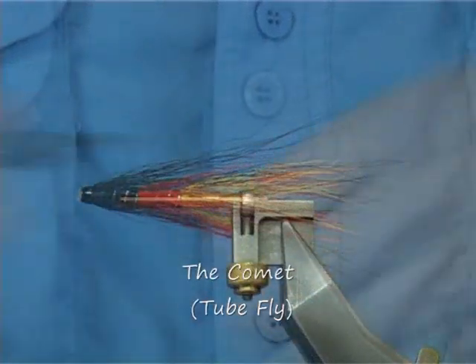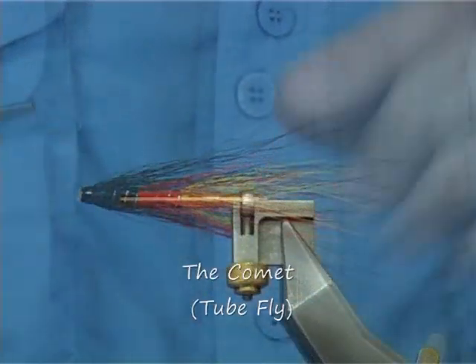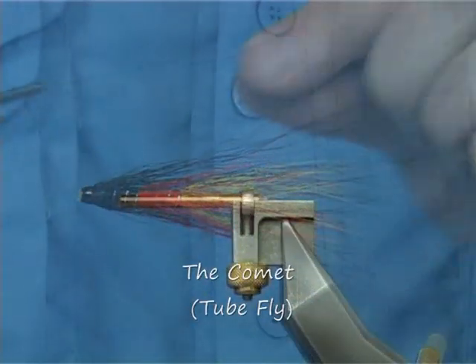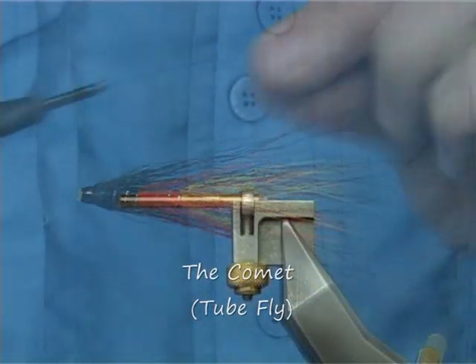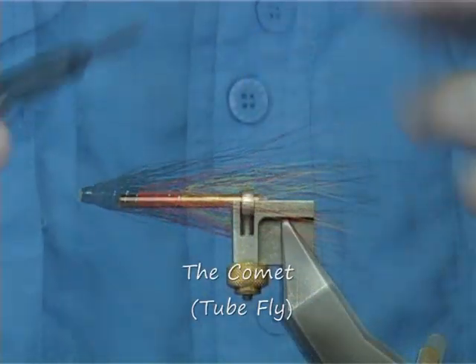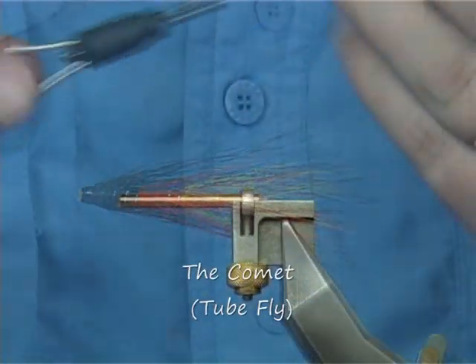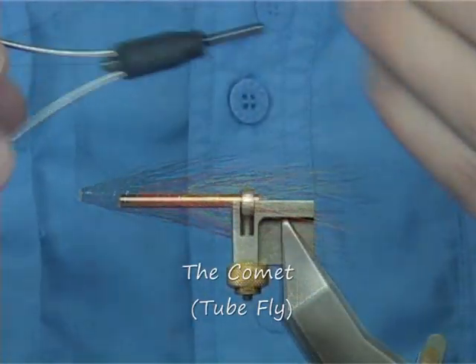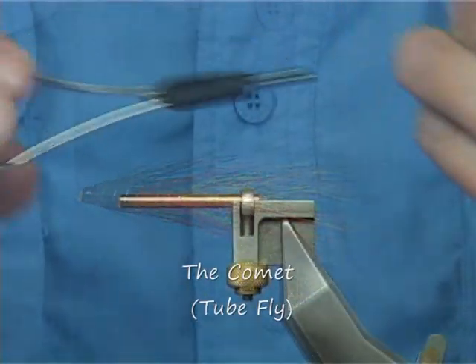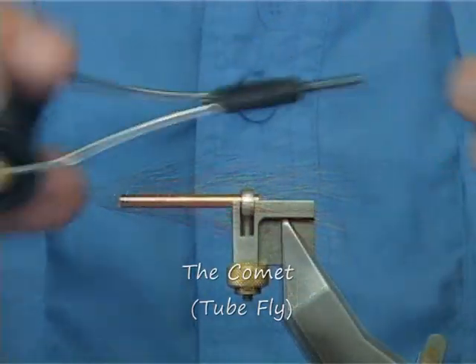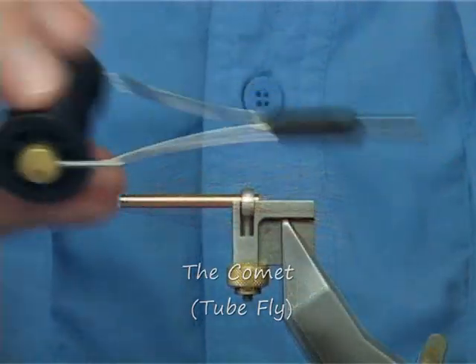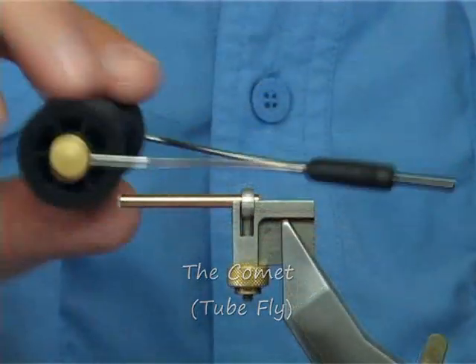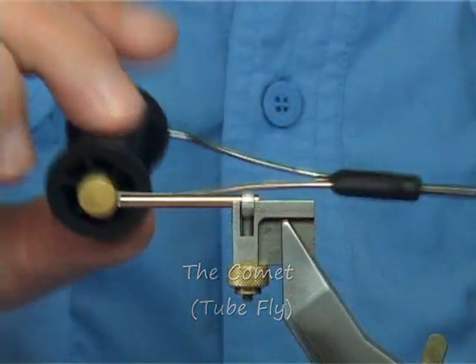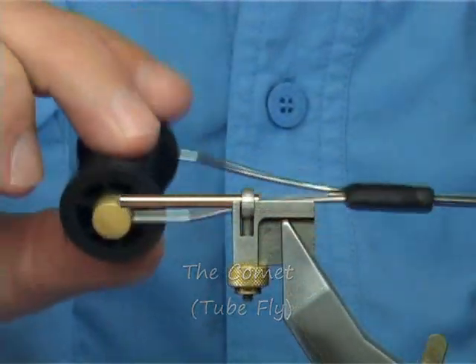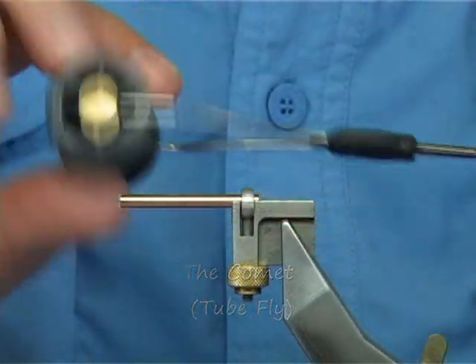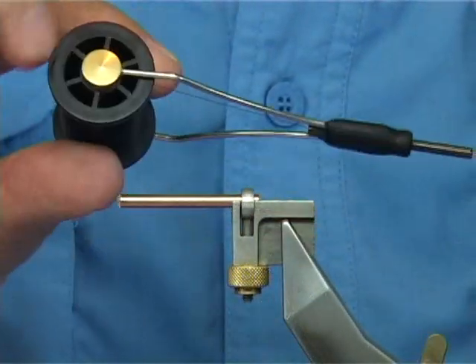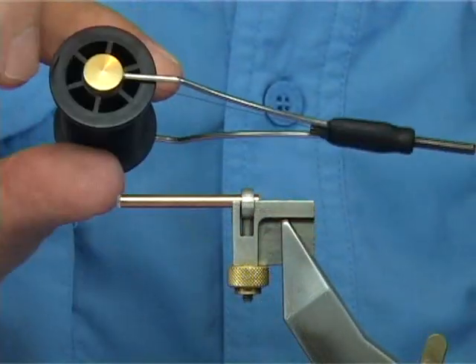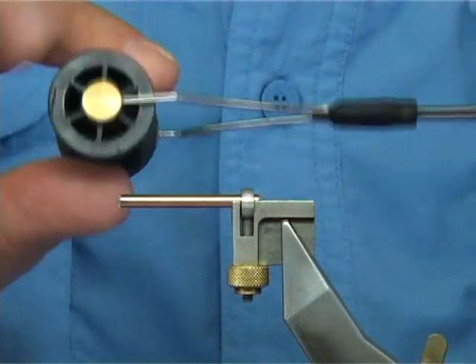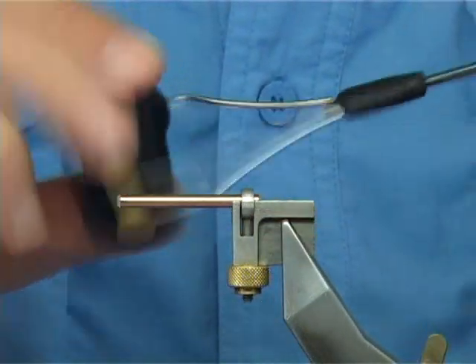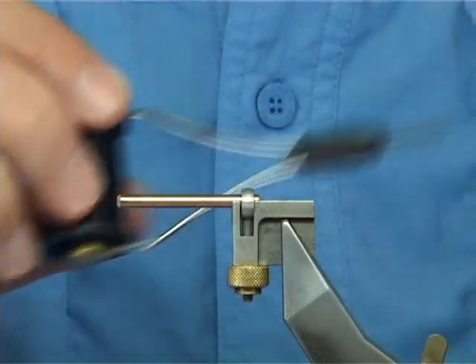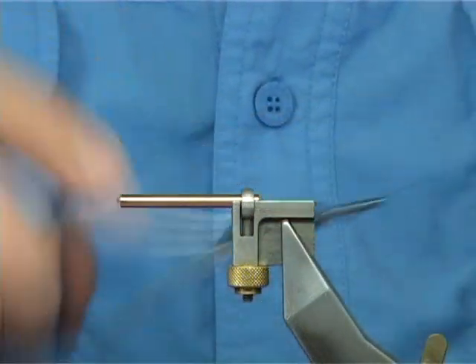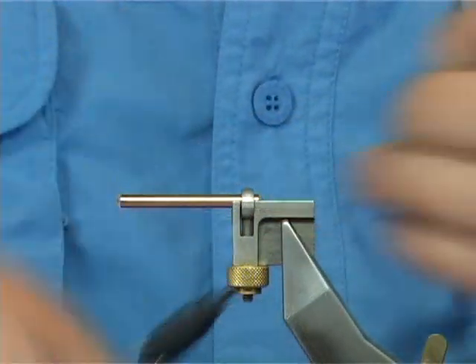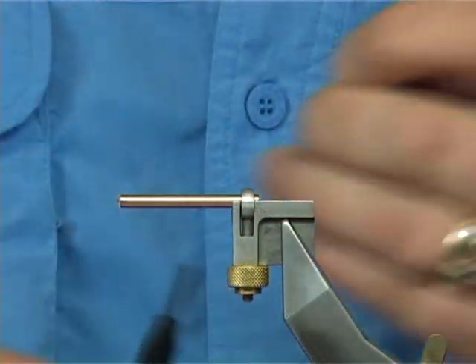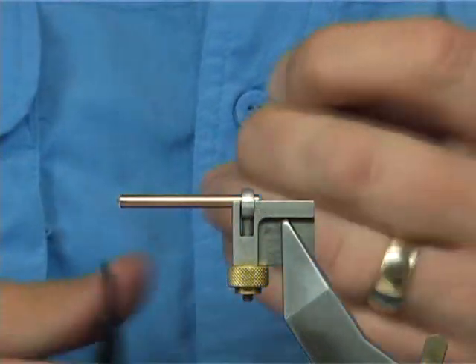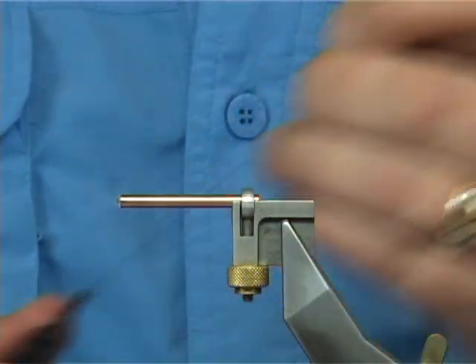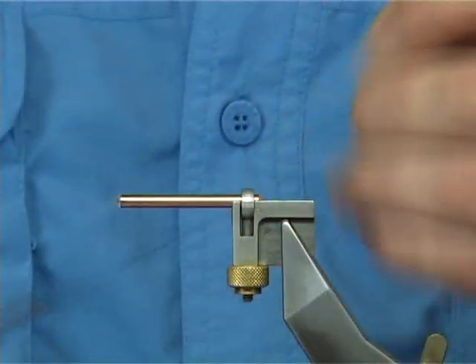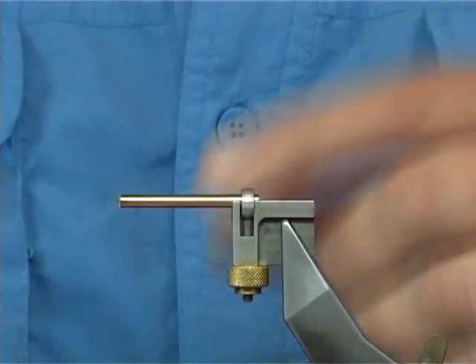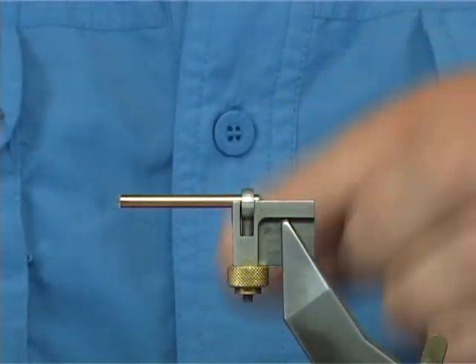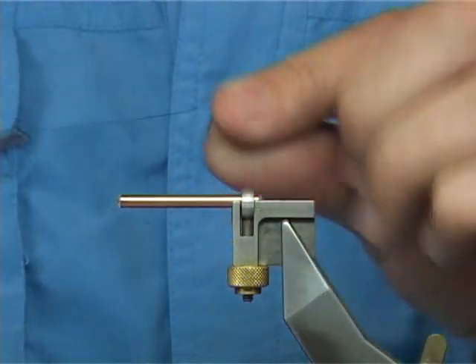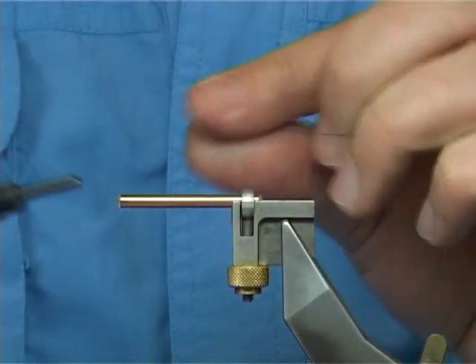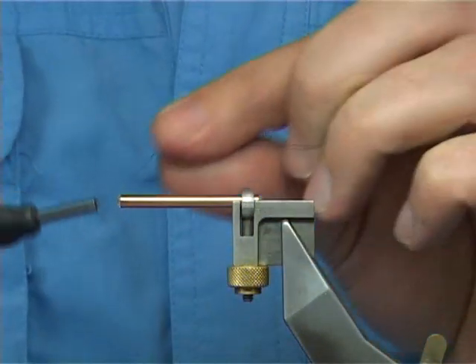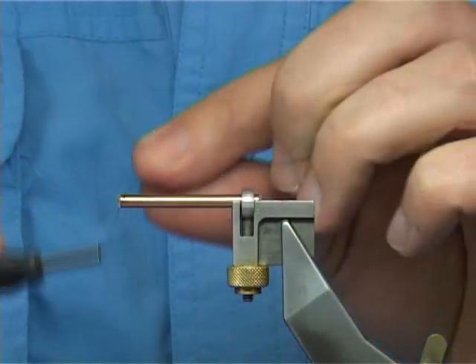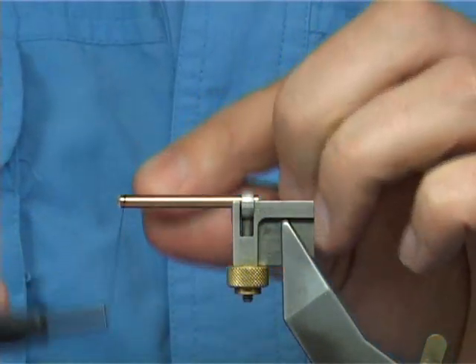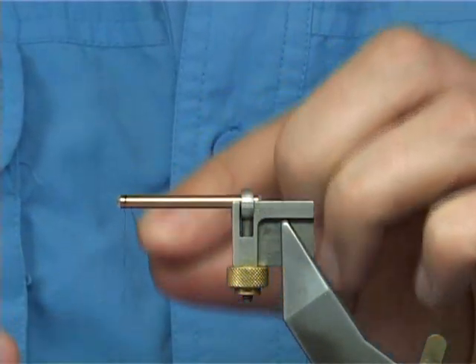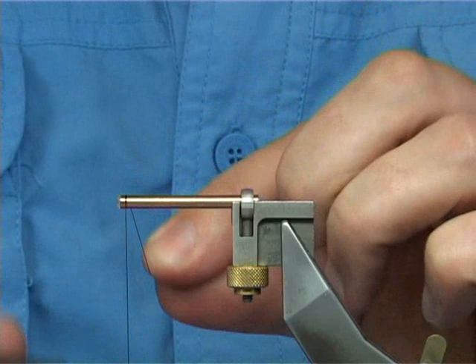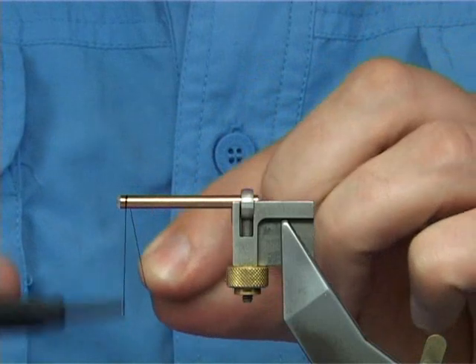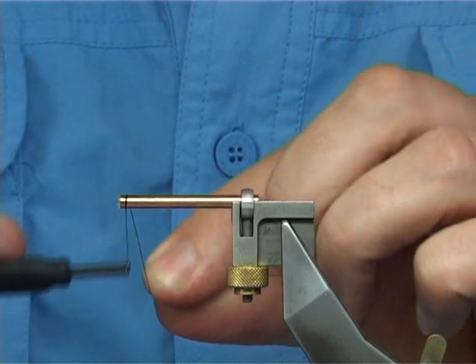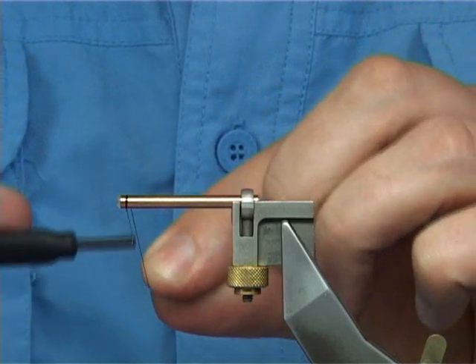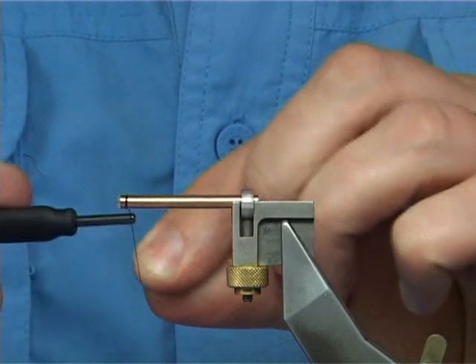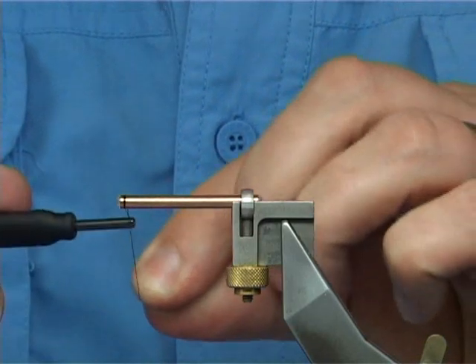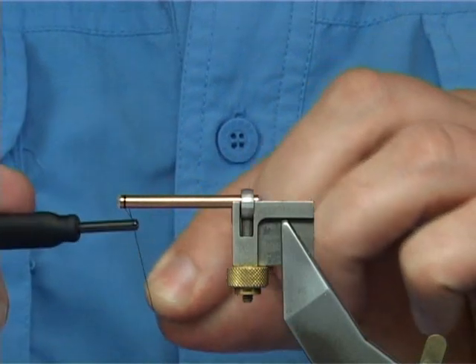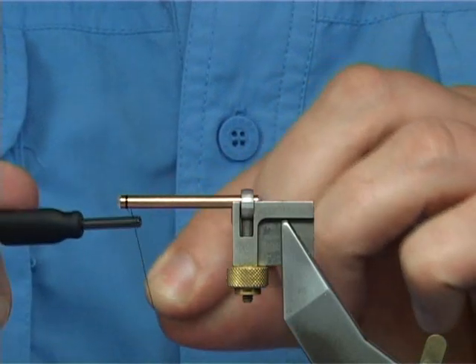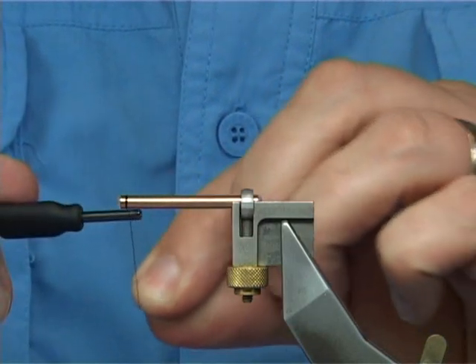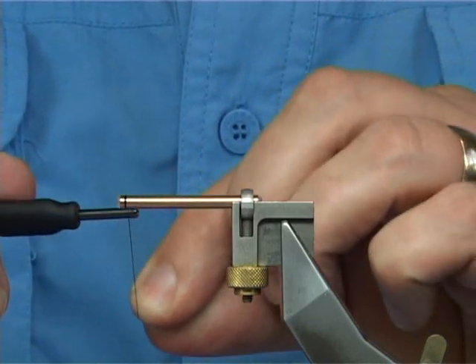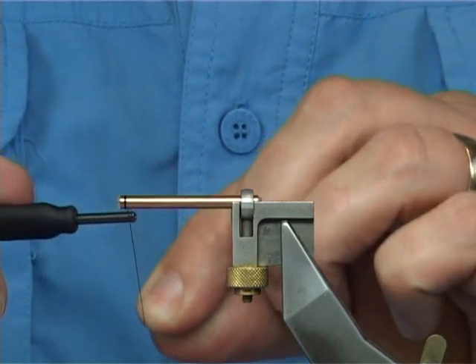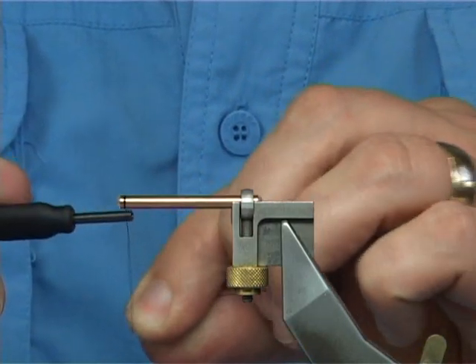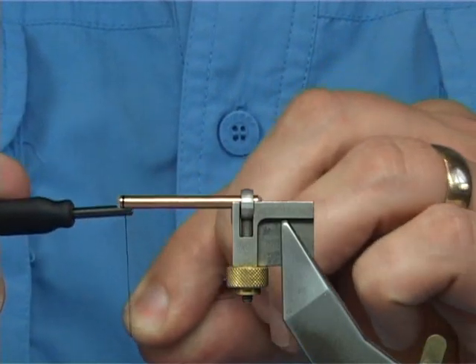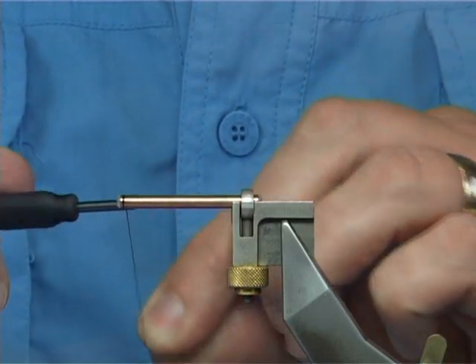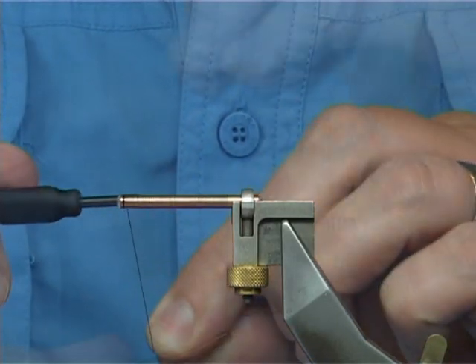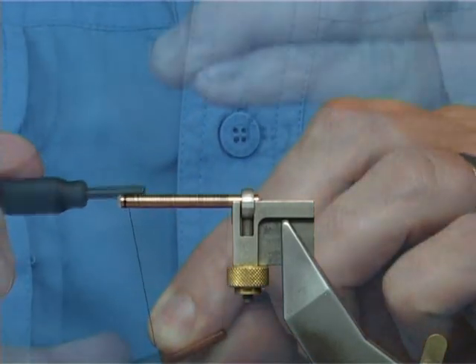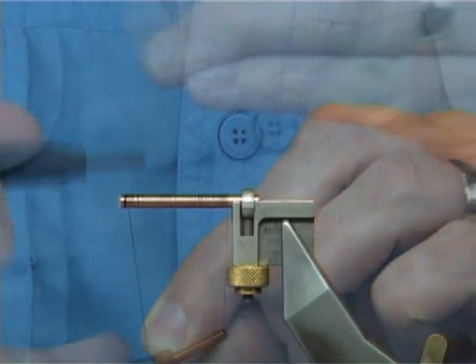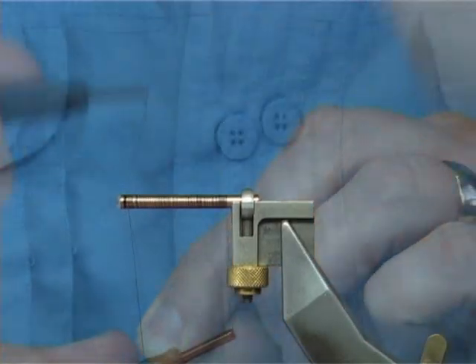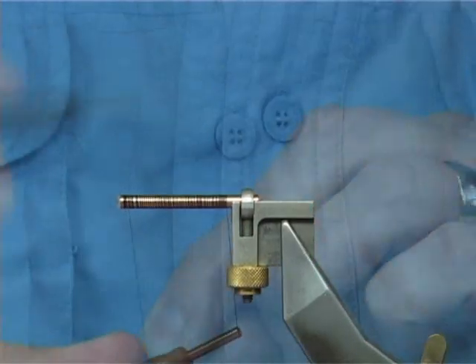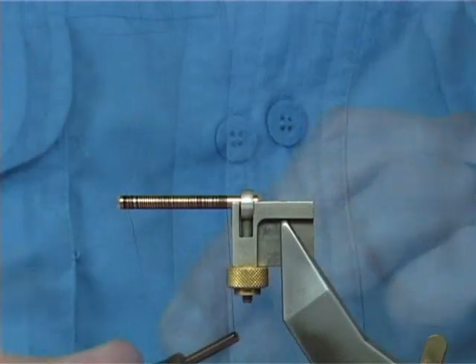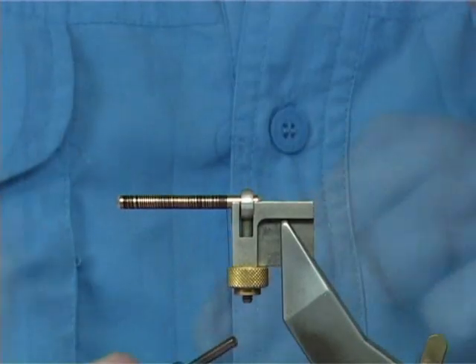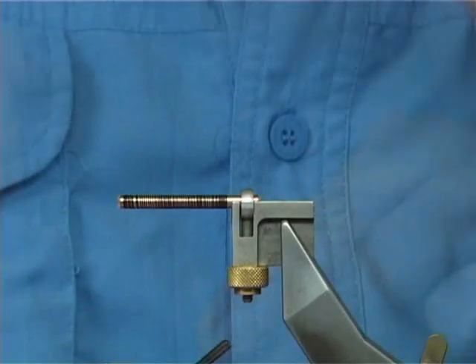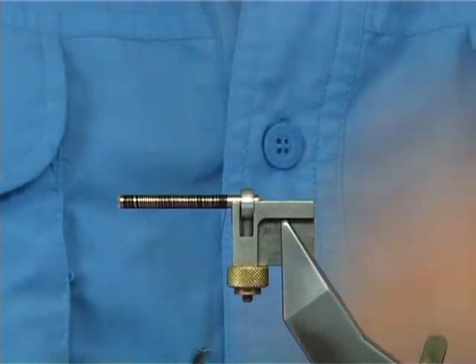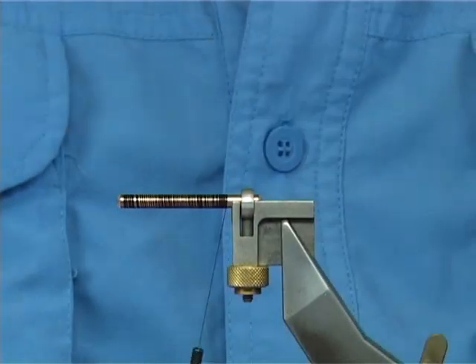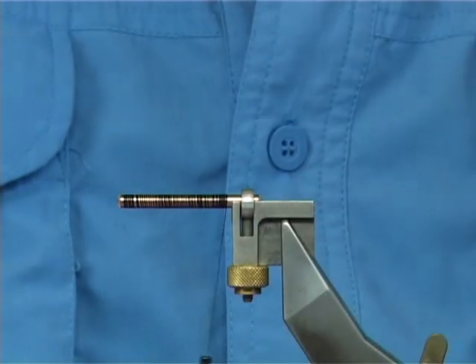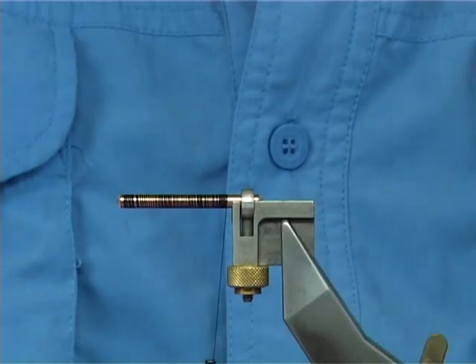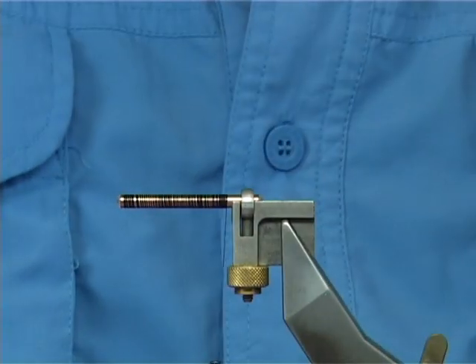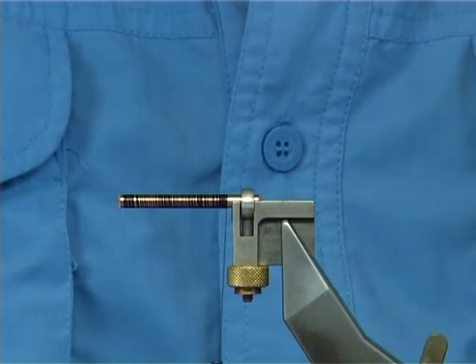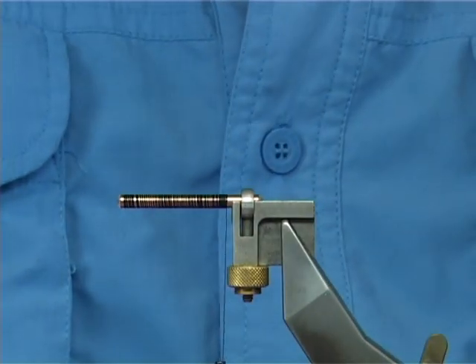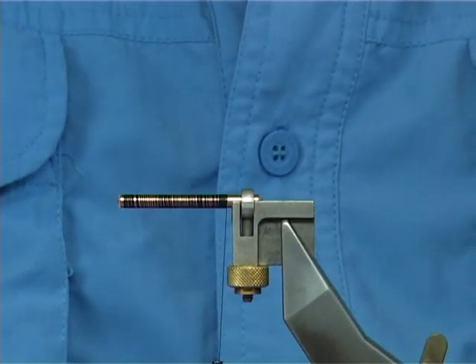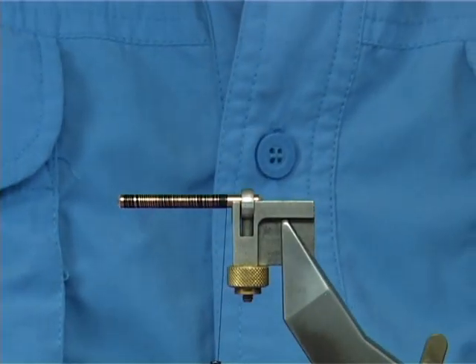Now the thread I'm going to be using is a 6-0 in black. I'm going to put a layer of thread down and then remove the waist piece.